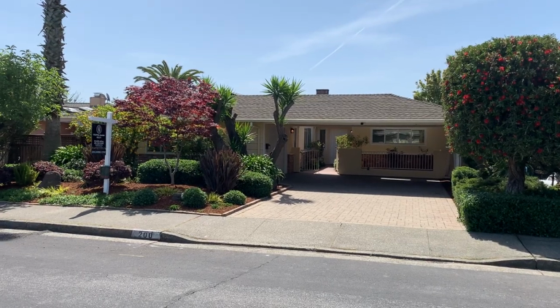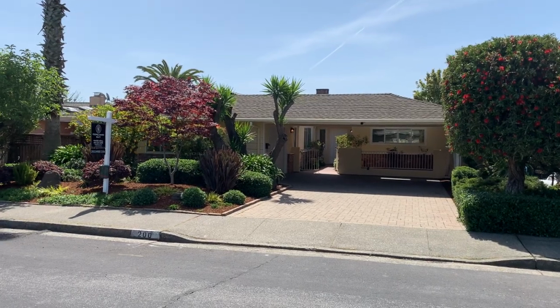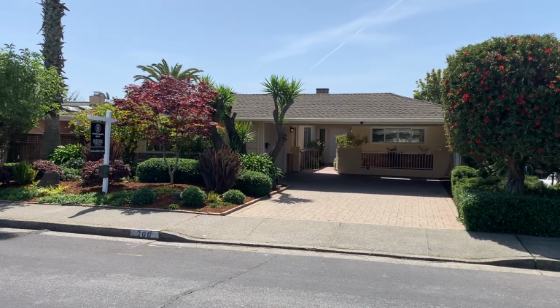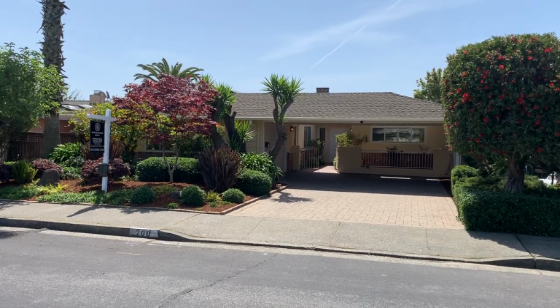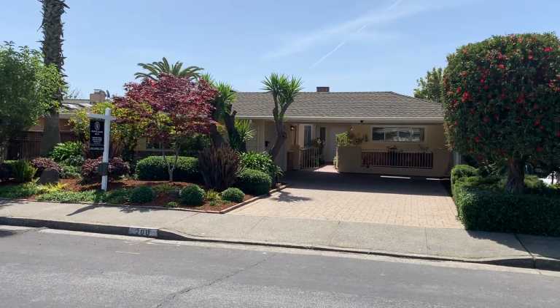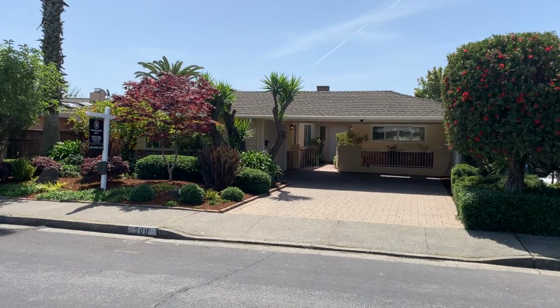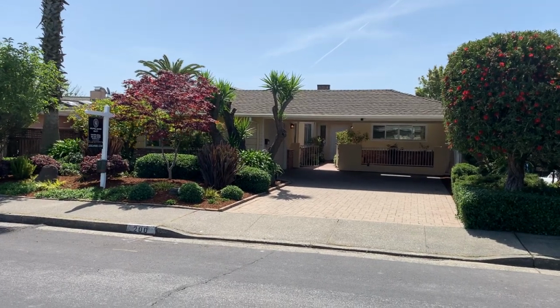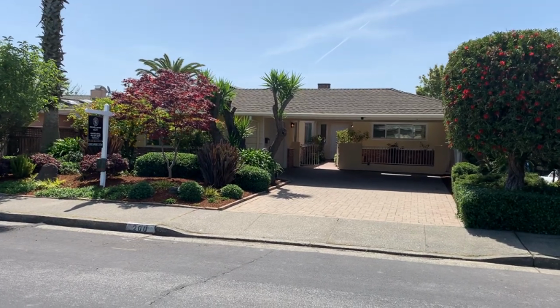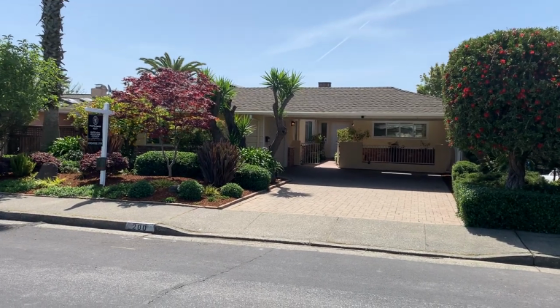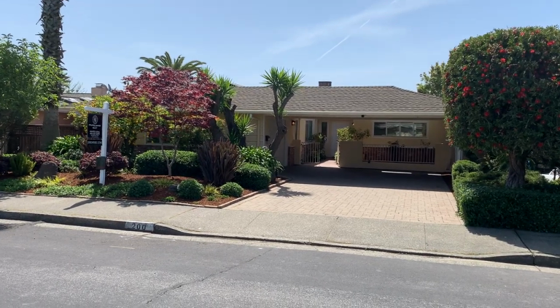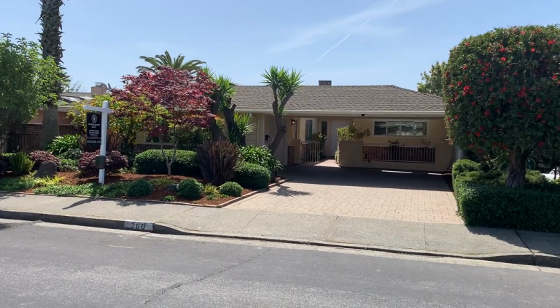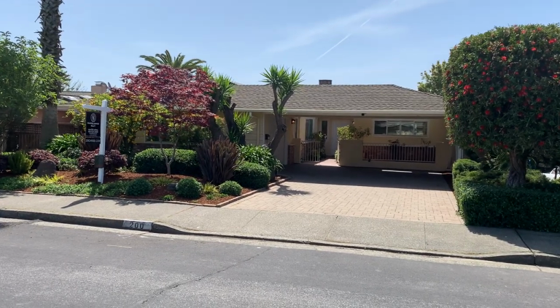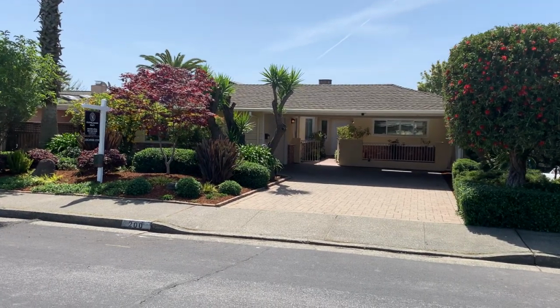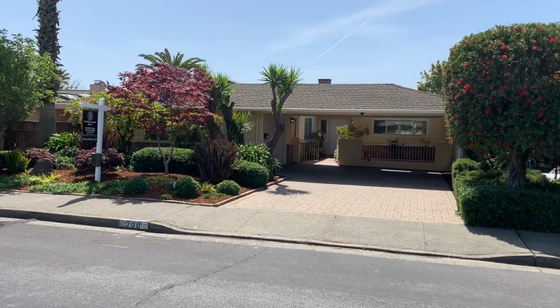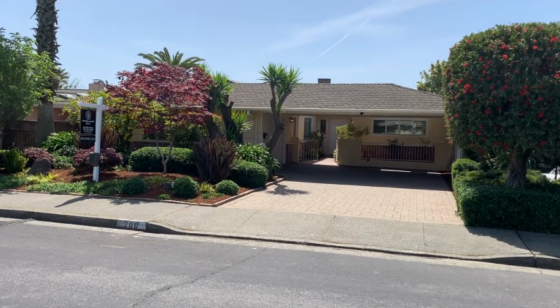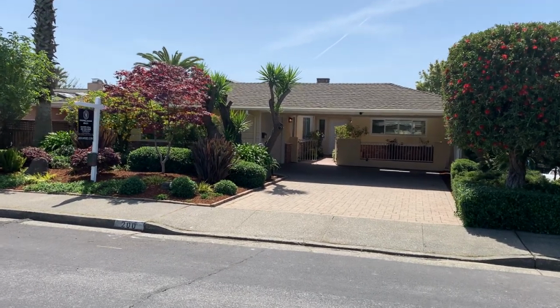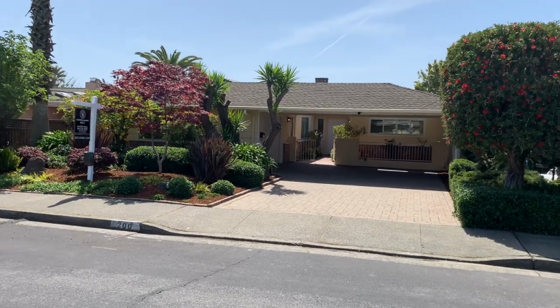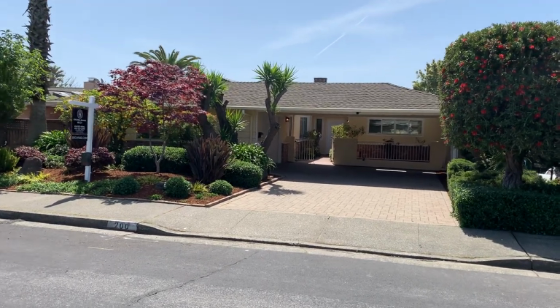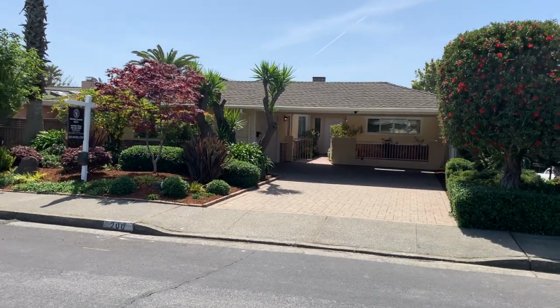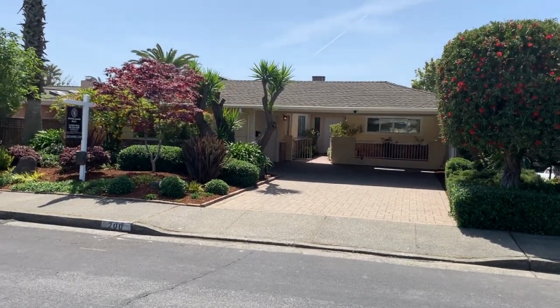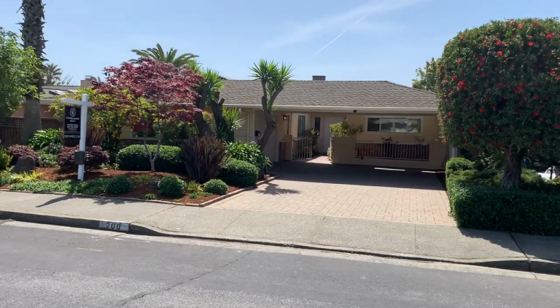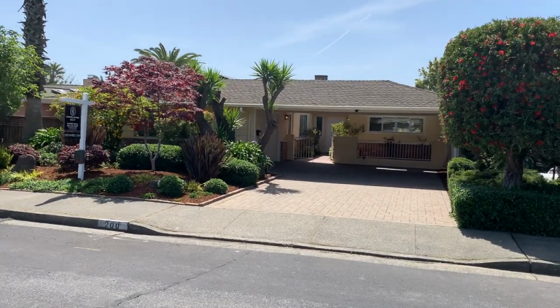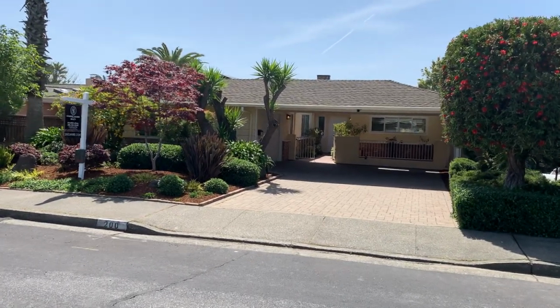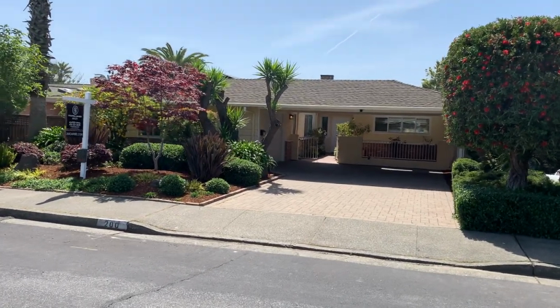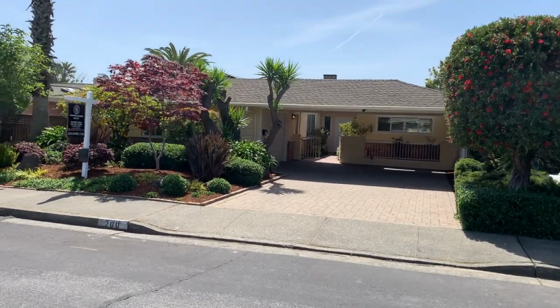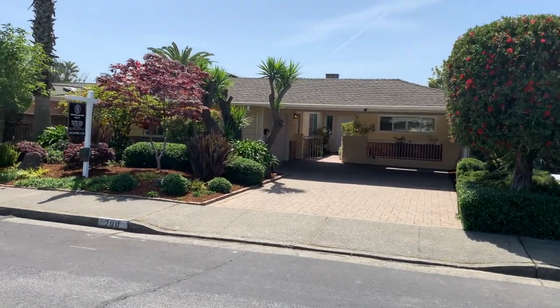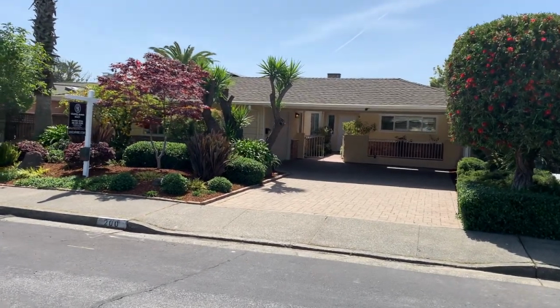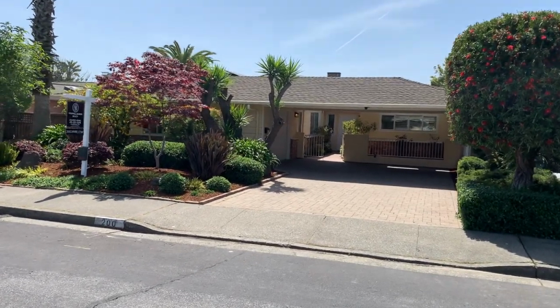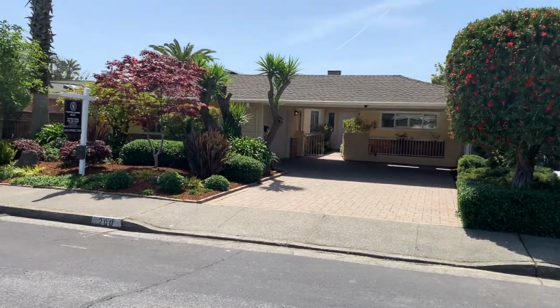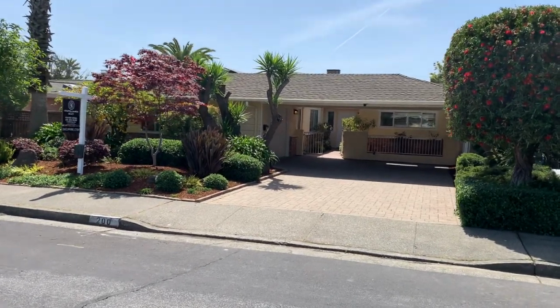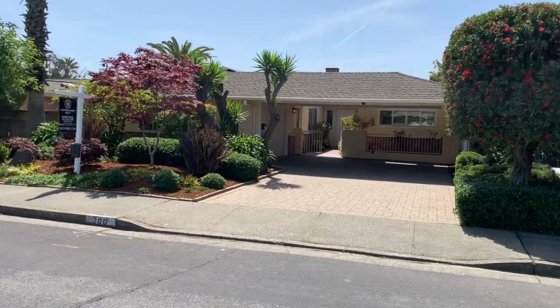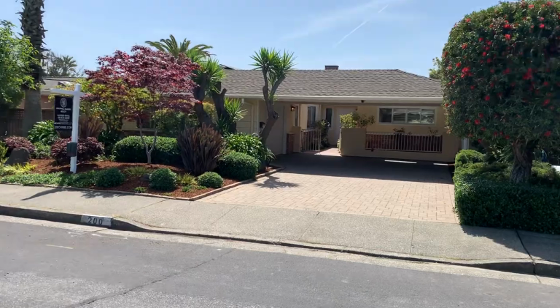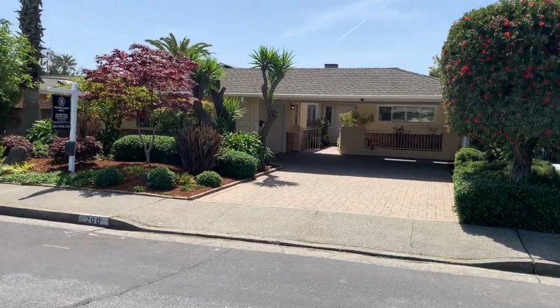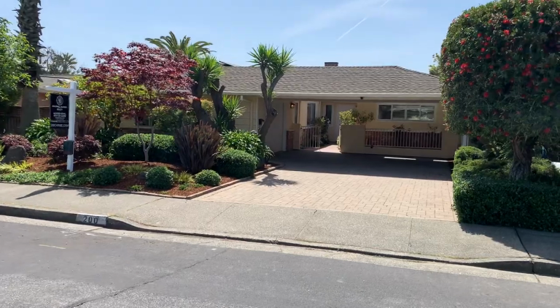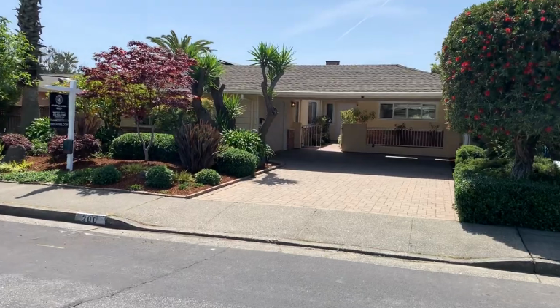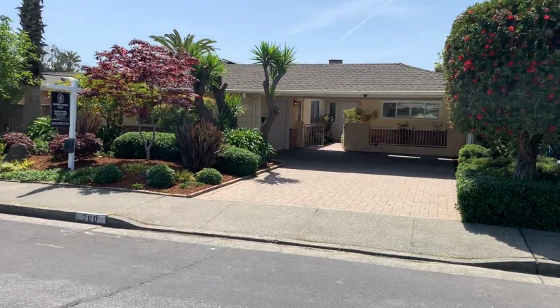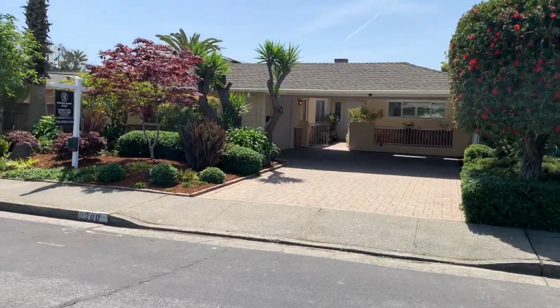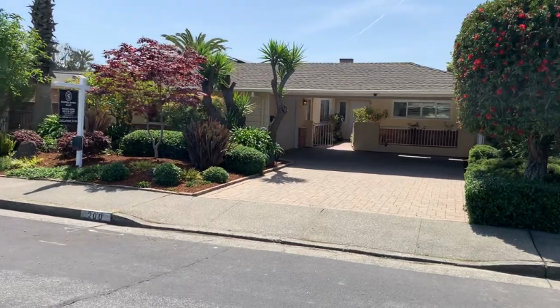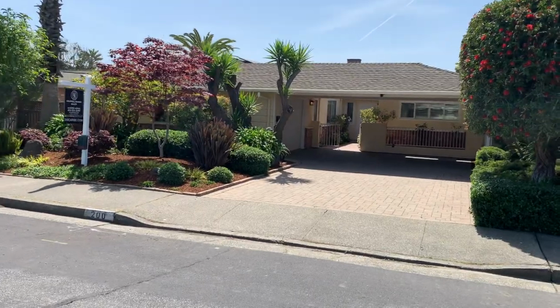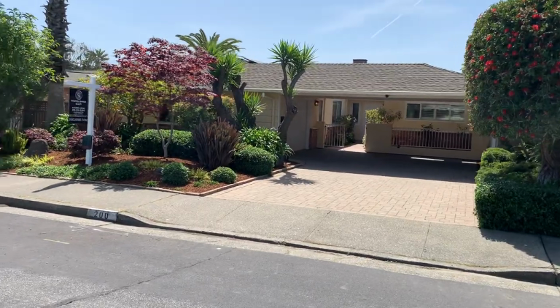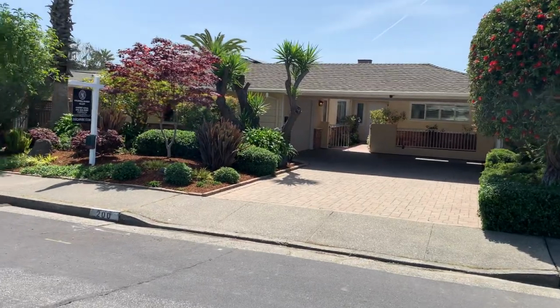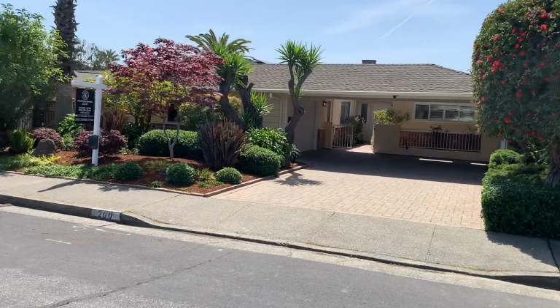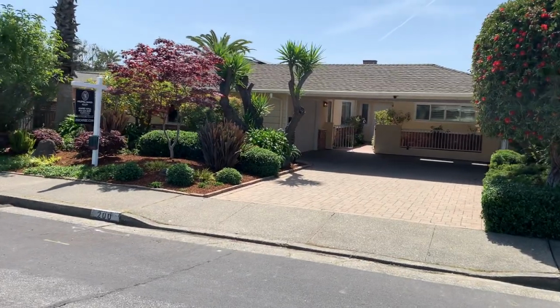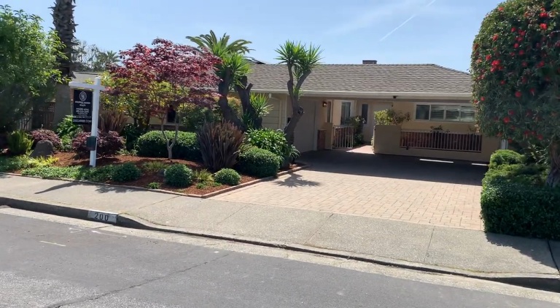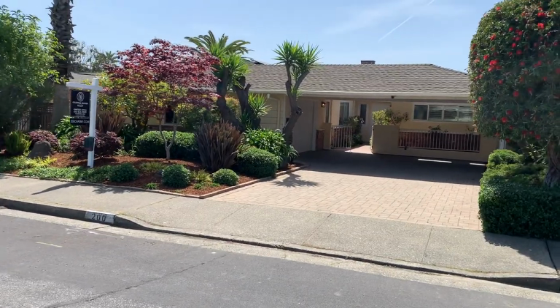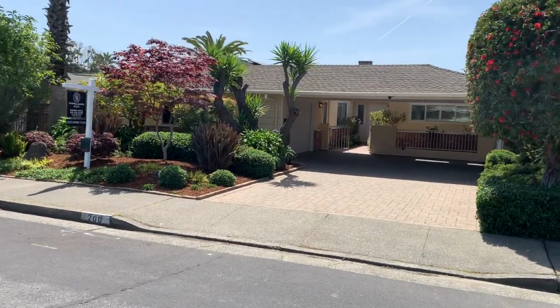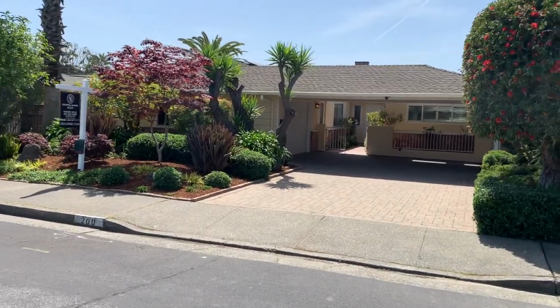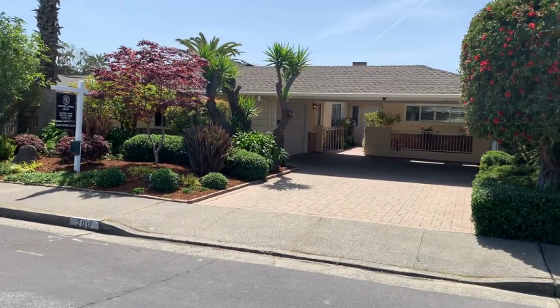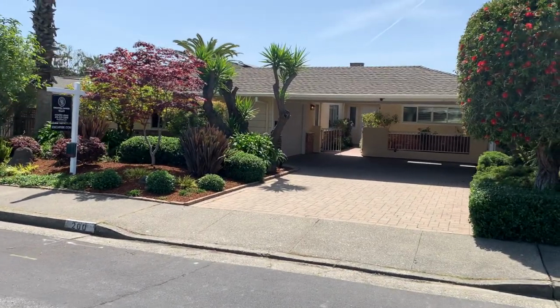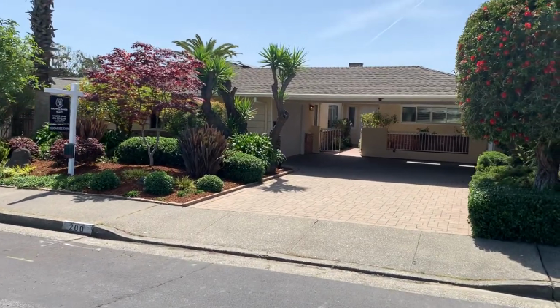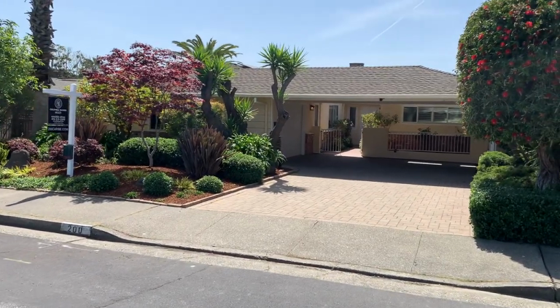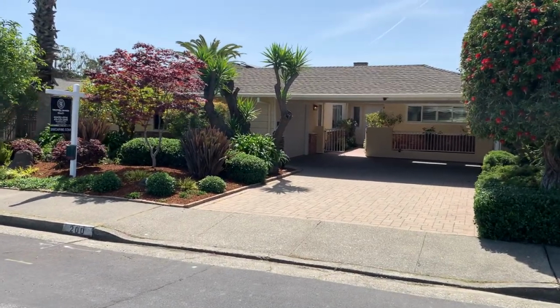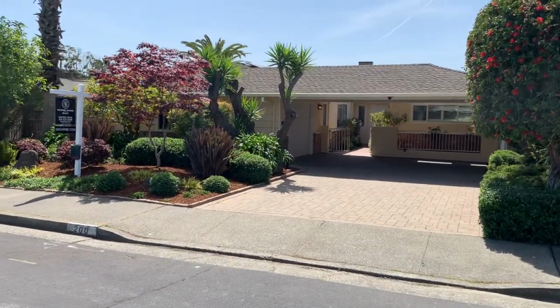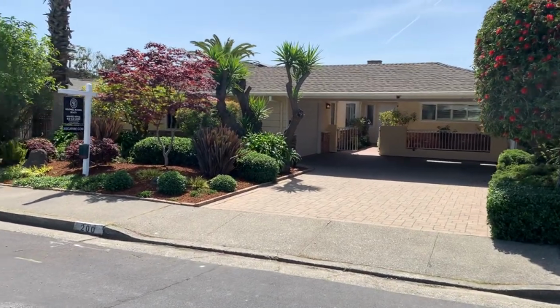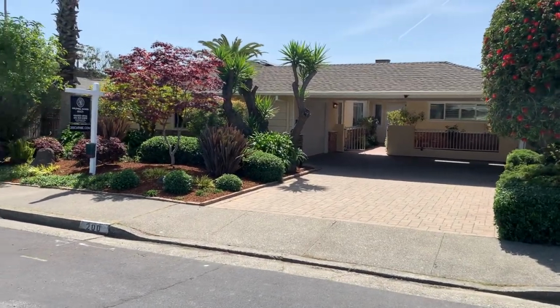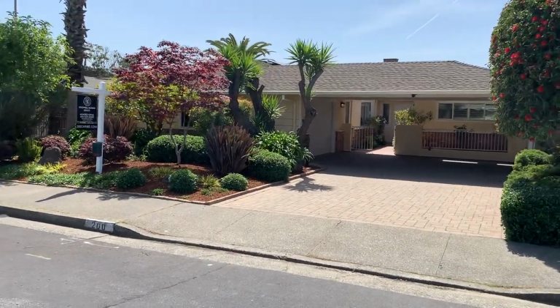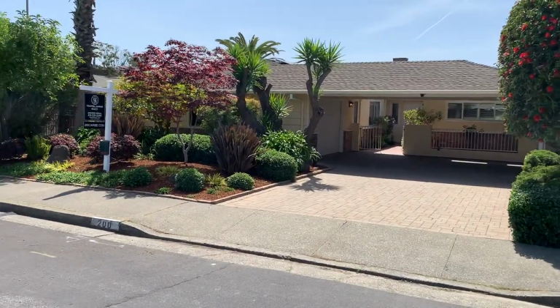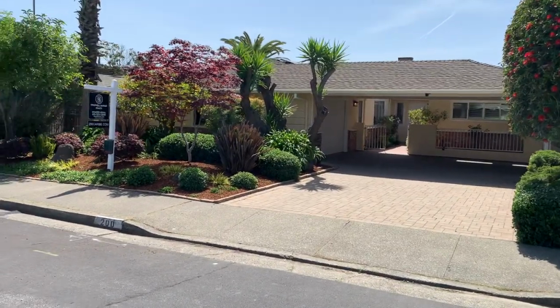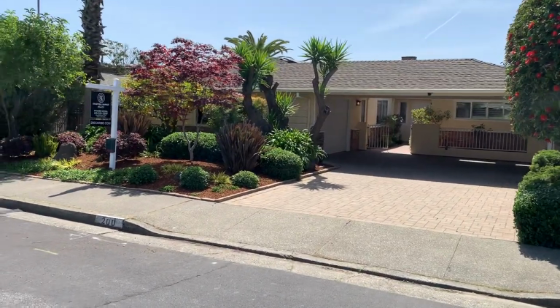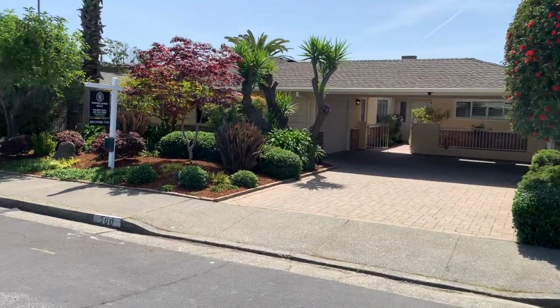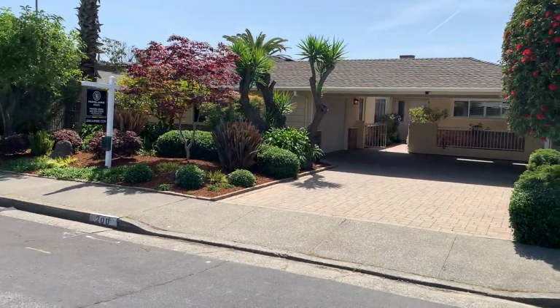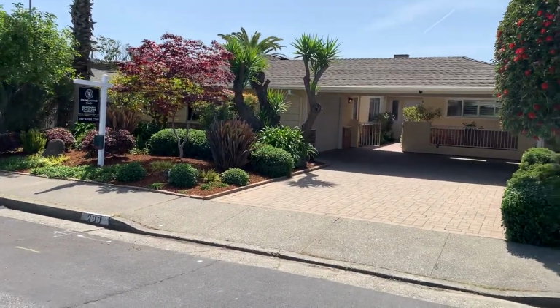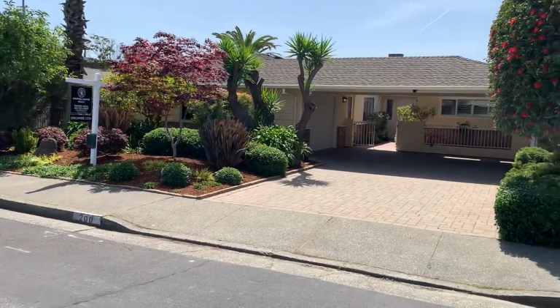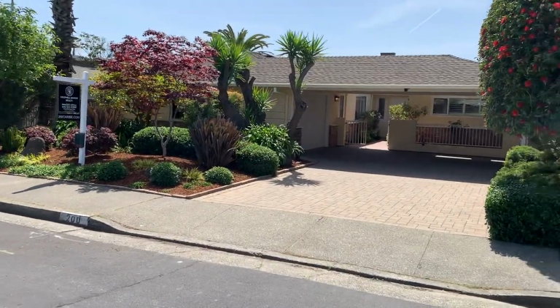I'm here at 200 Caribe Isle, Novato, California 94949, the Belmarin Keys neighborhood.